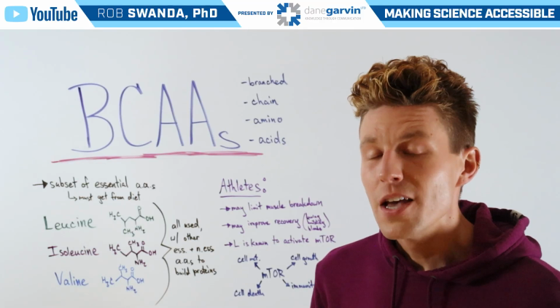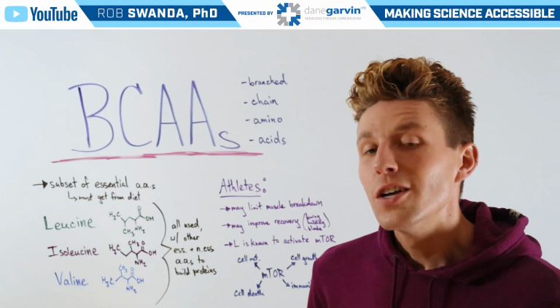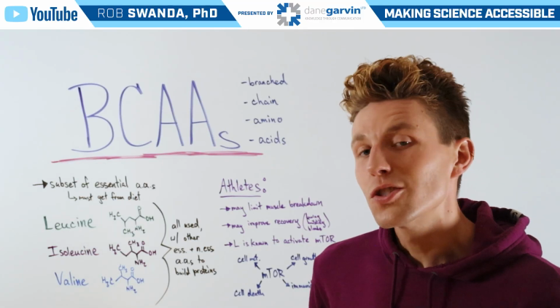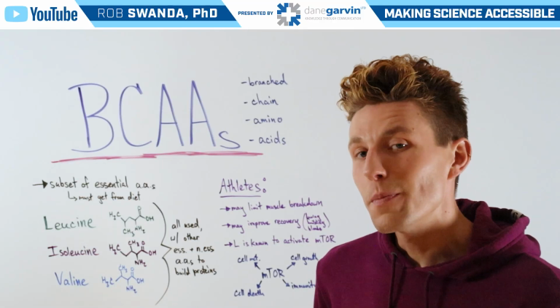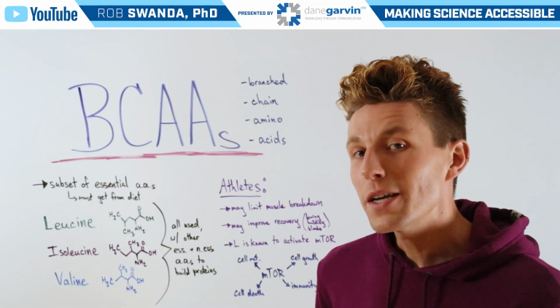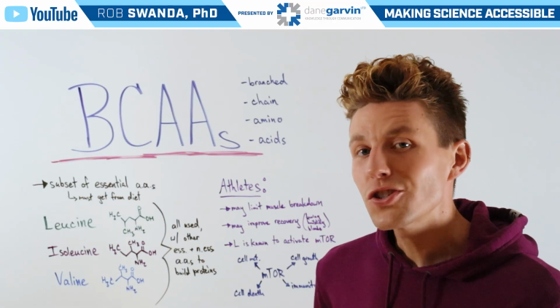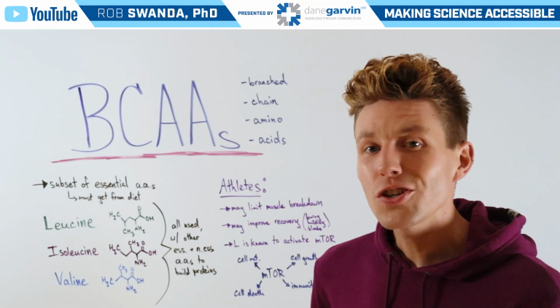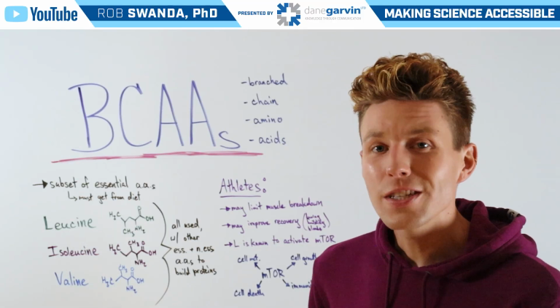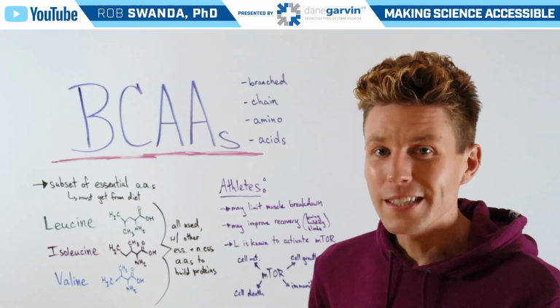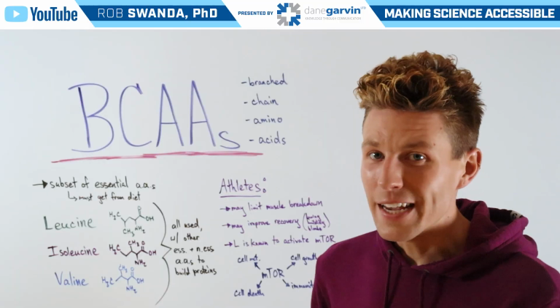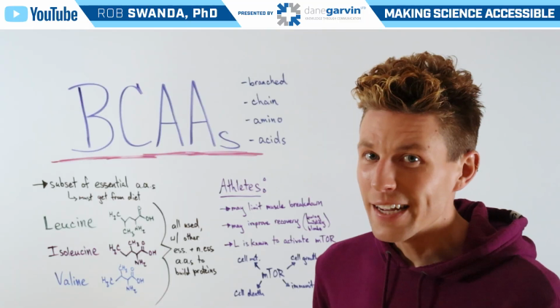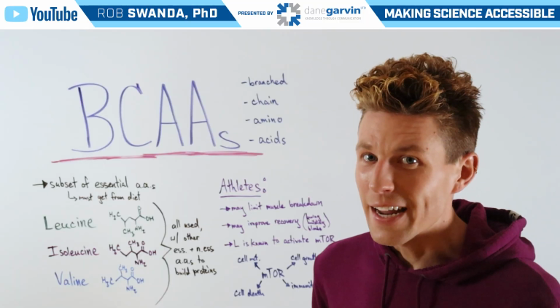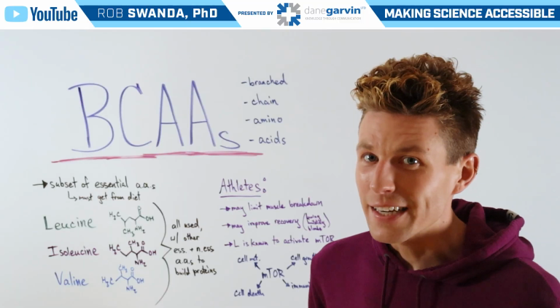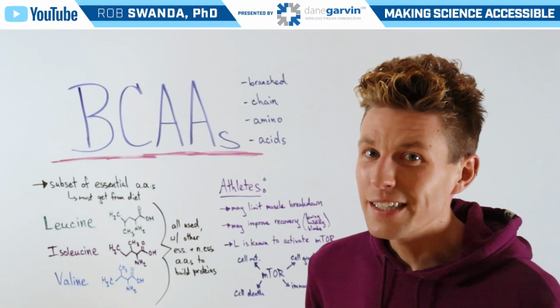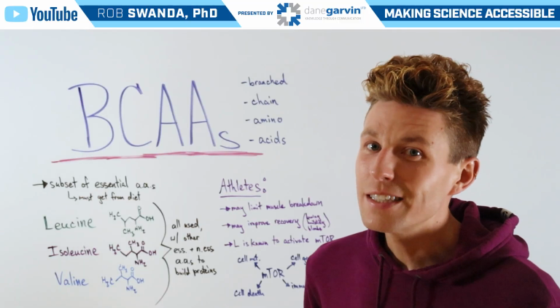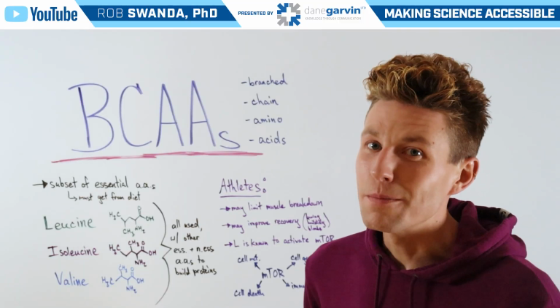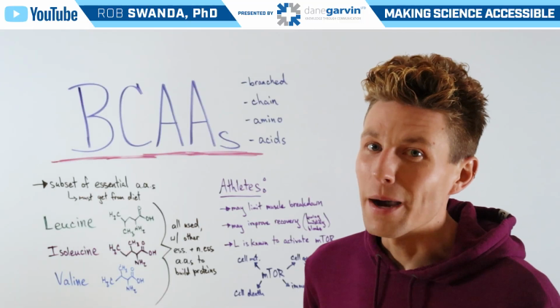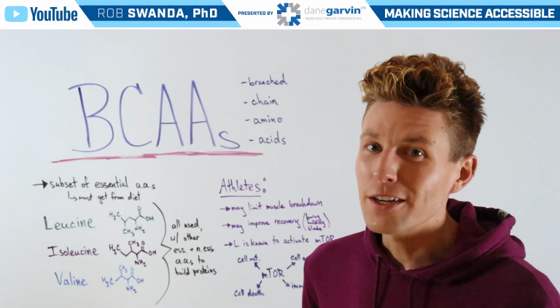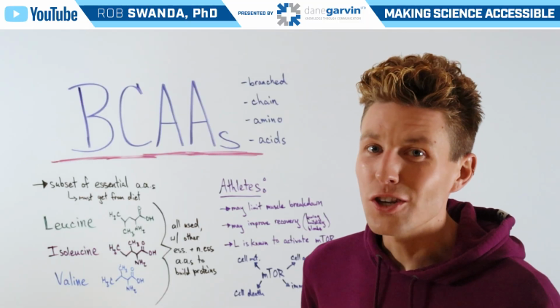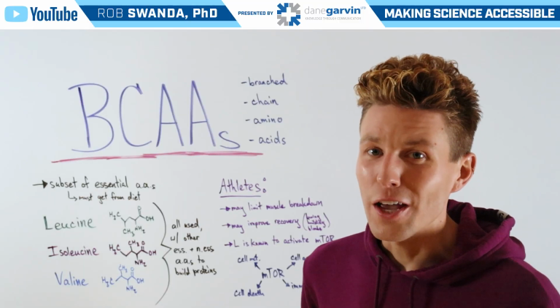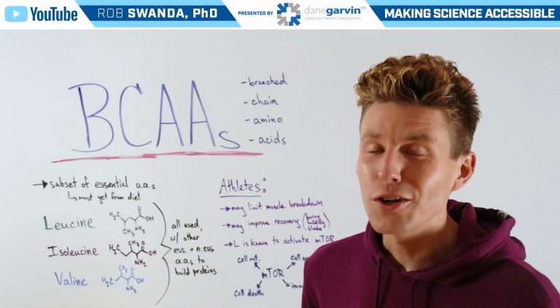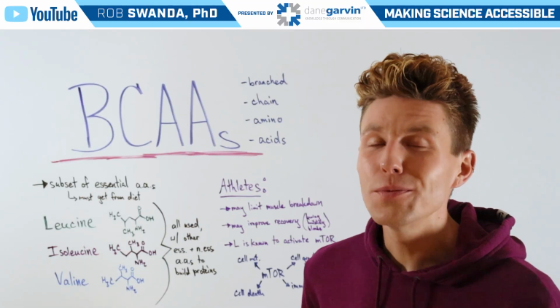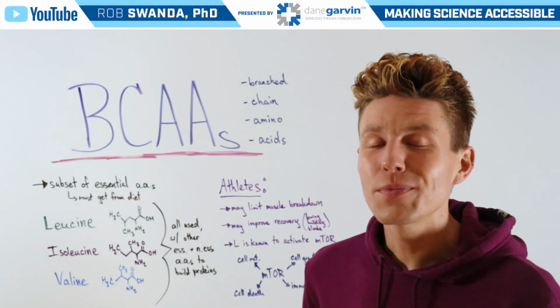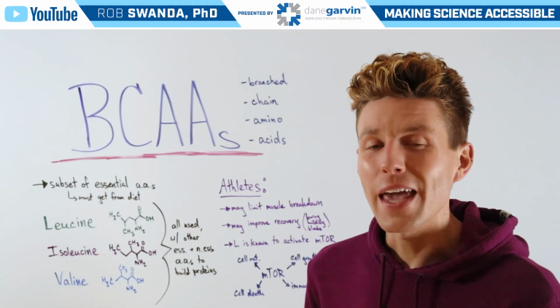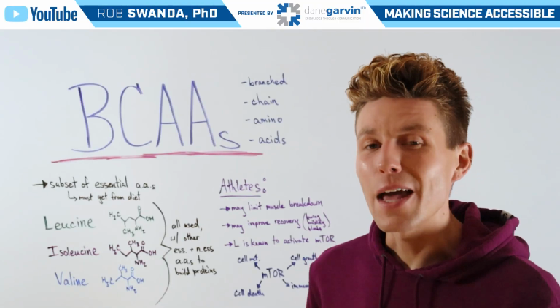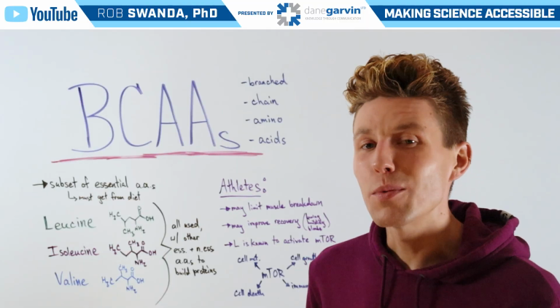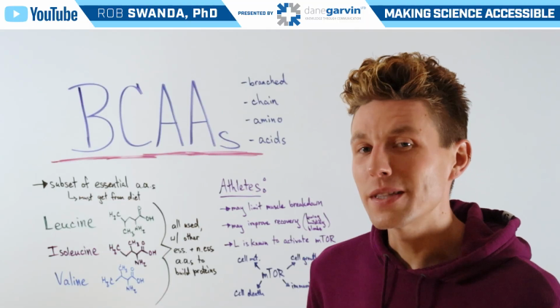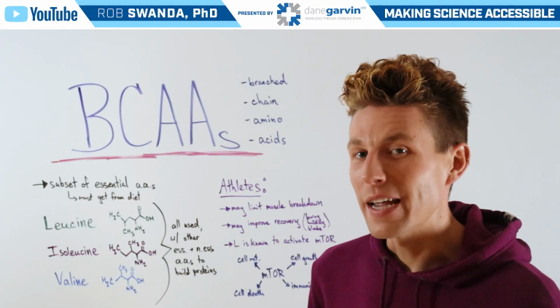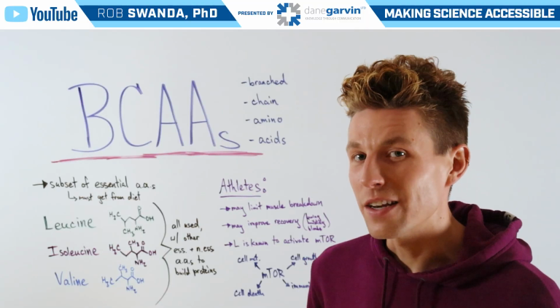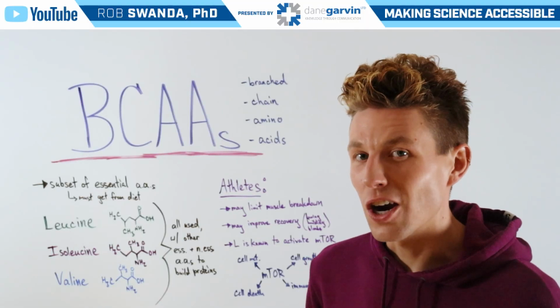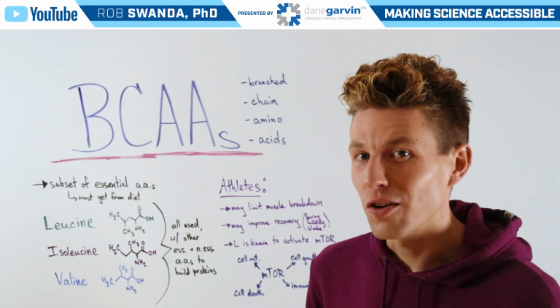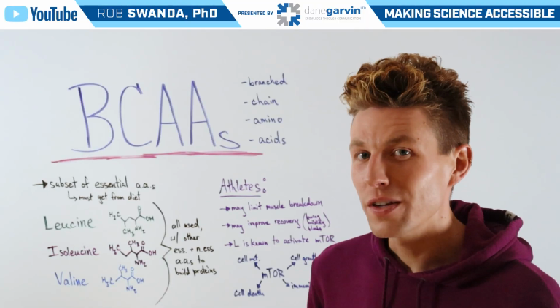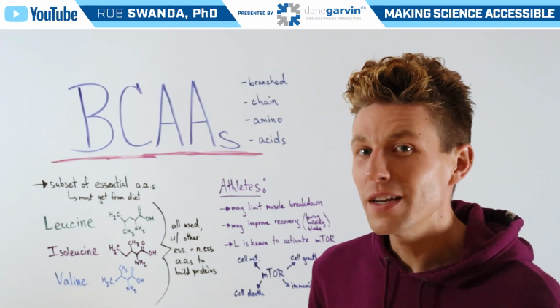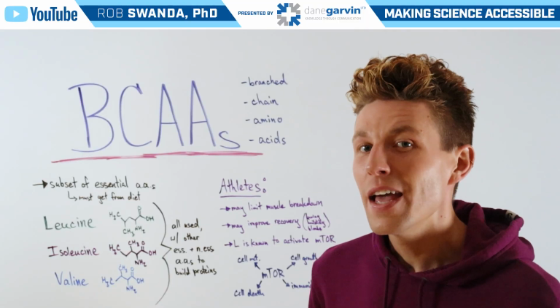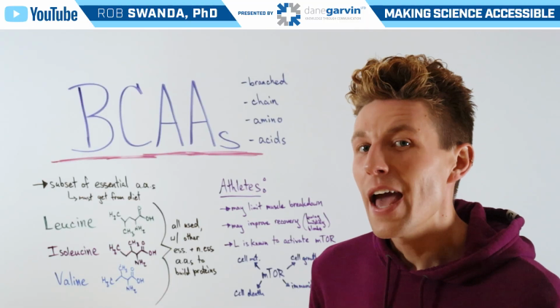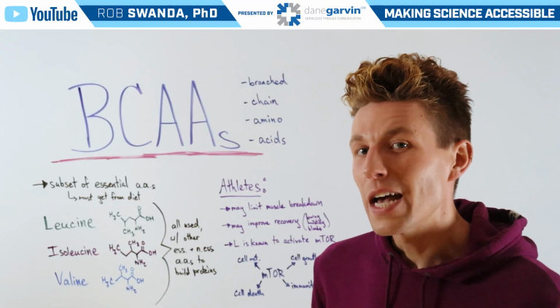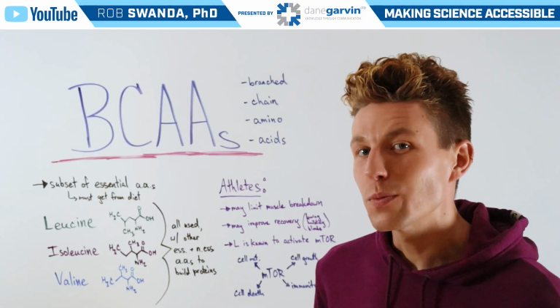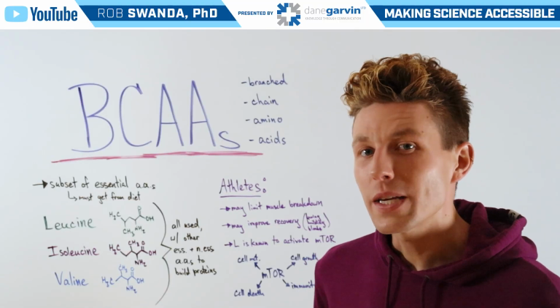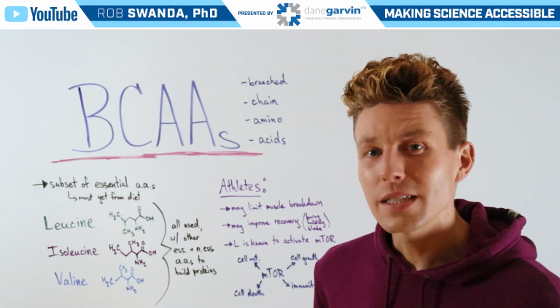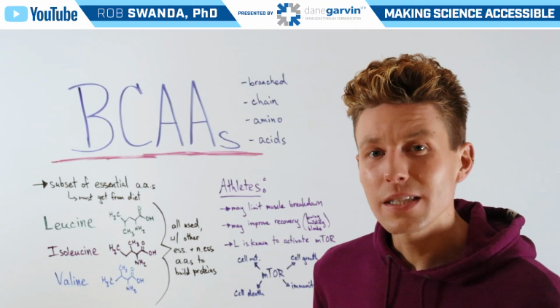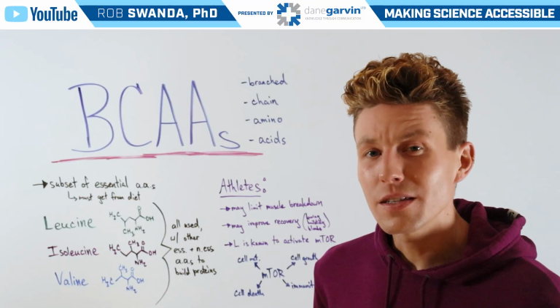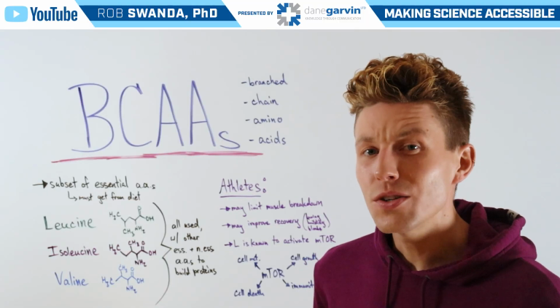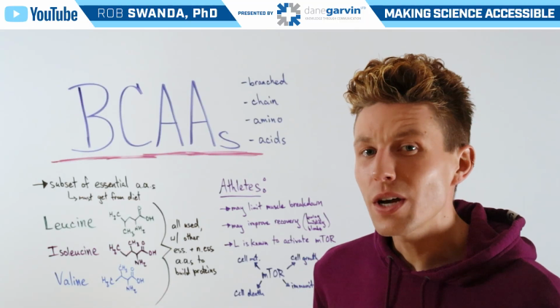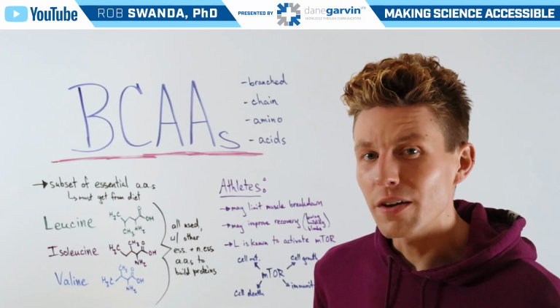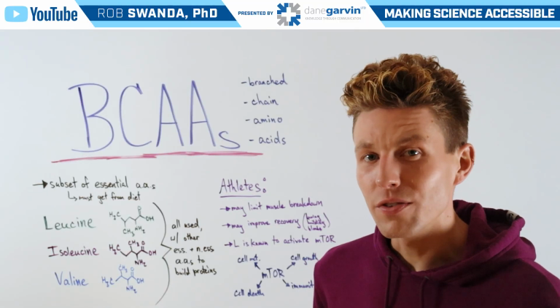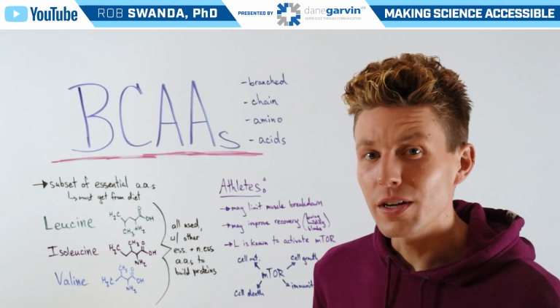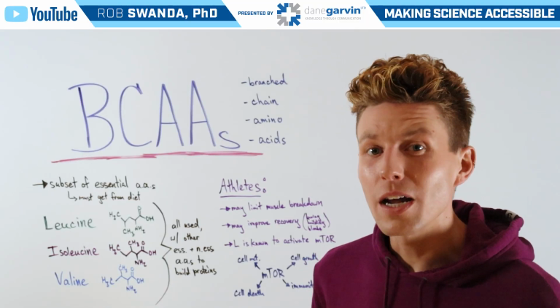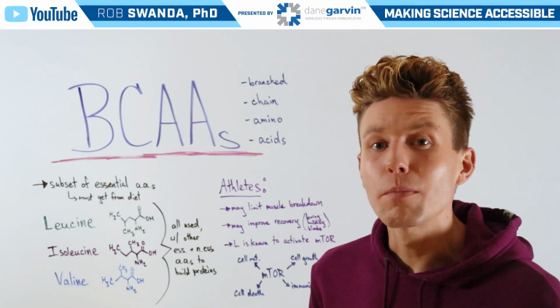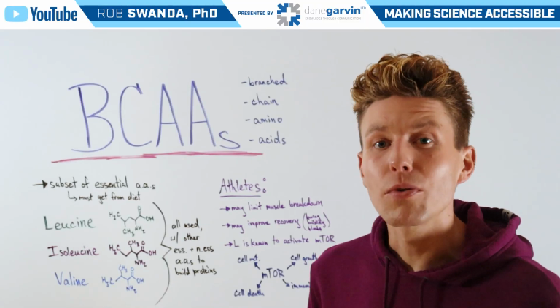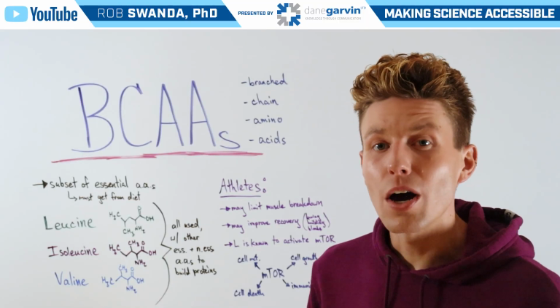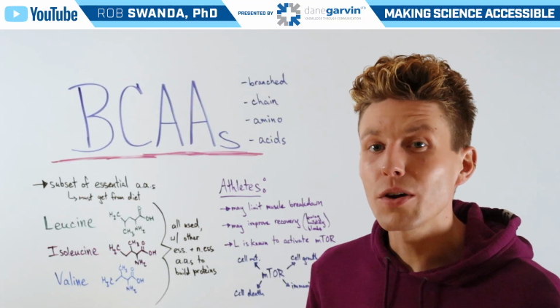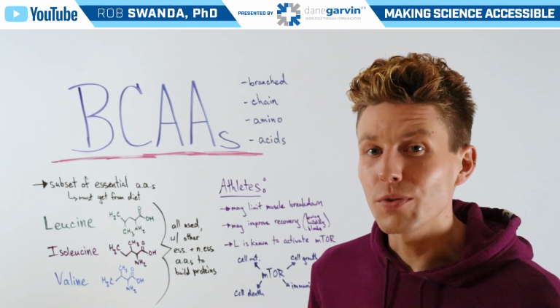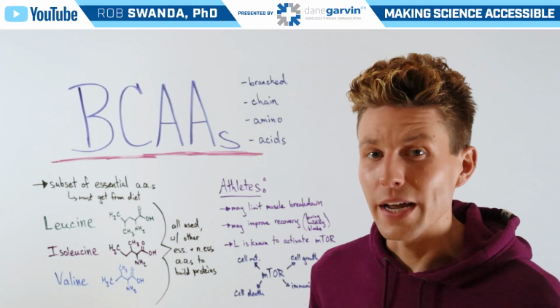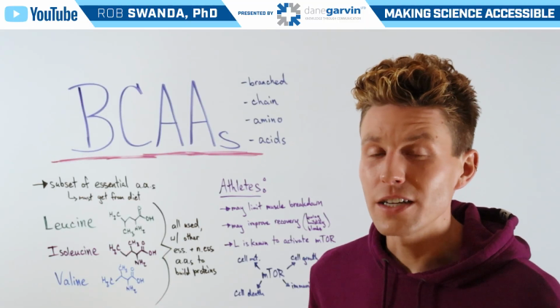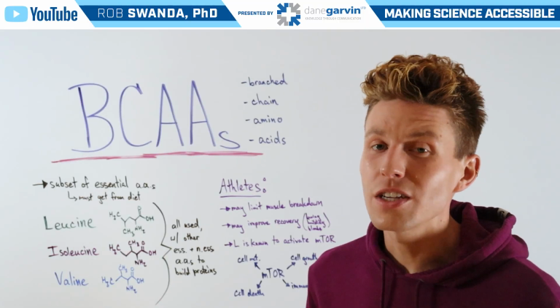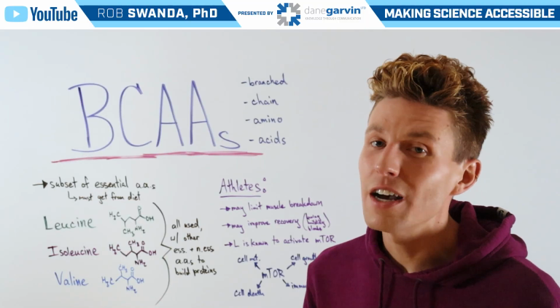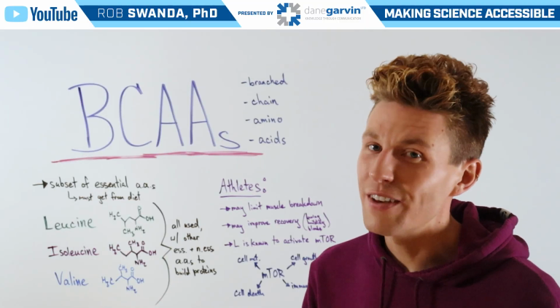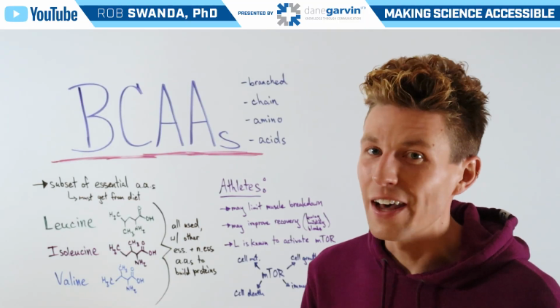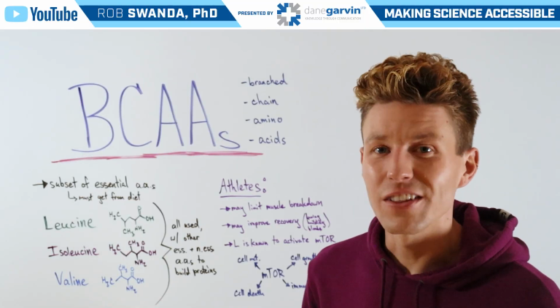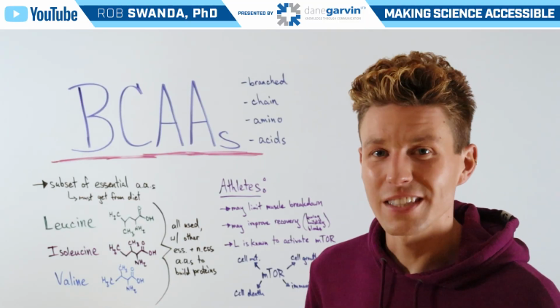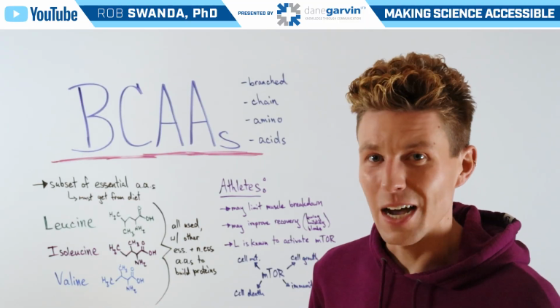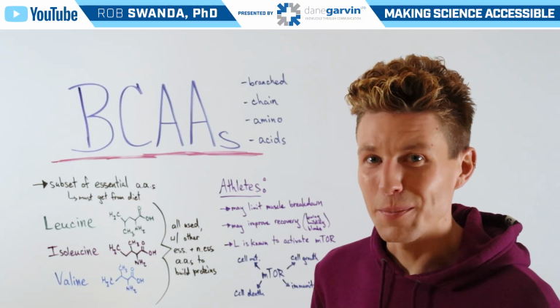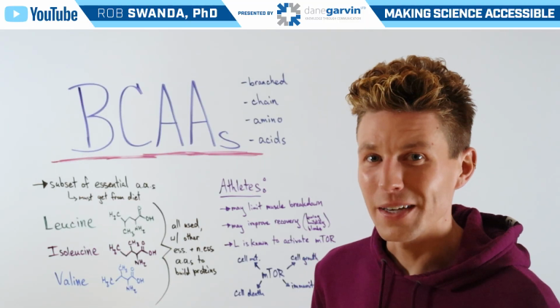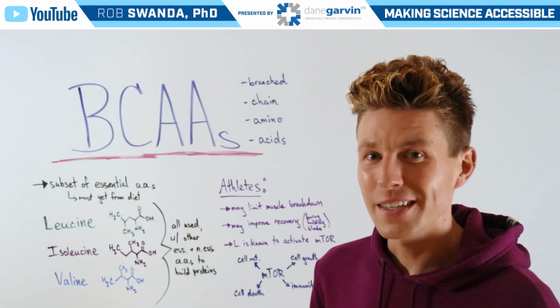So make sure to stay connected to my channel and with Dane Garvin as we continue covering a broad range of health topics.